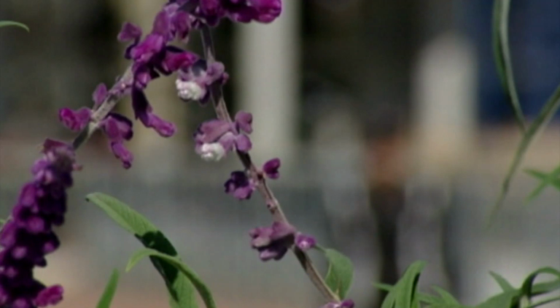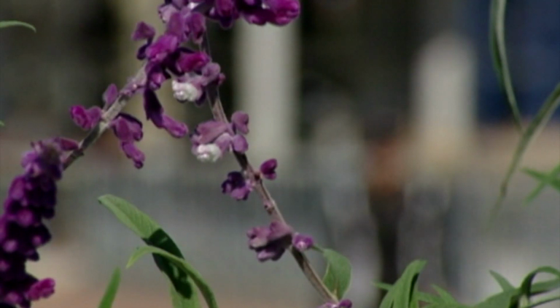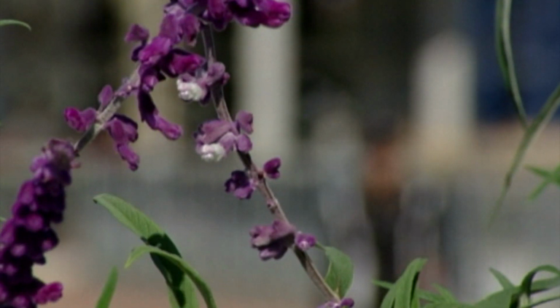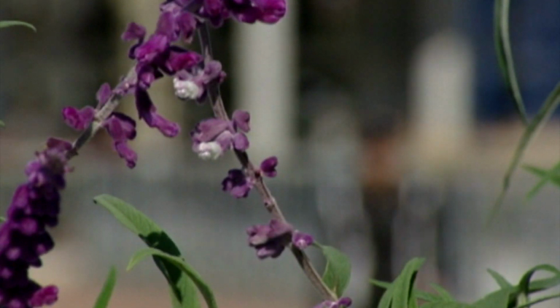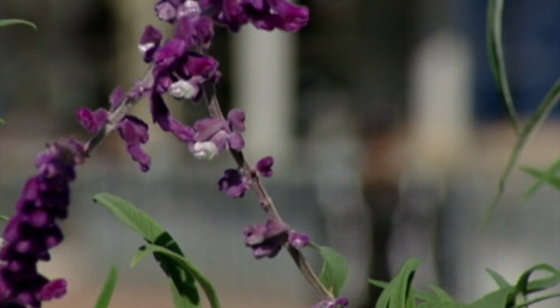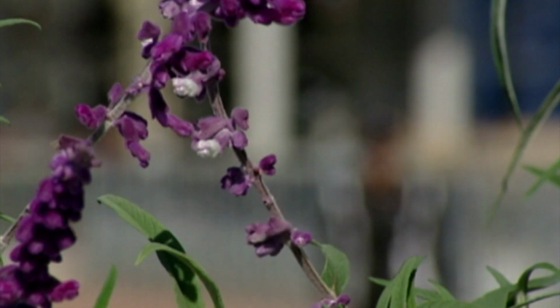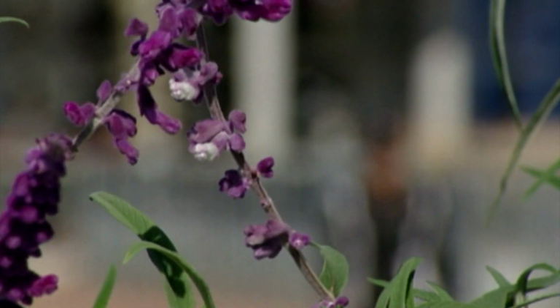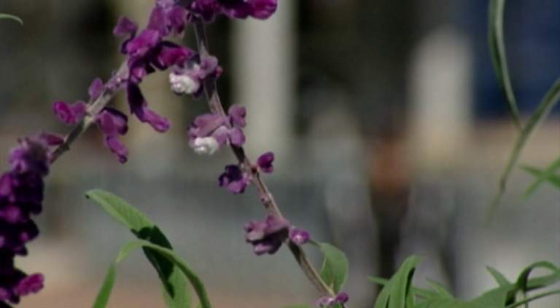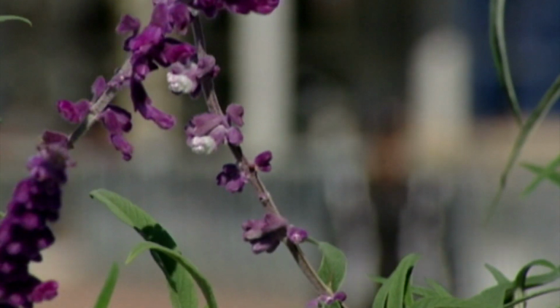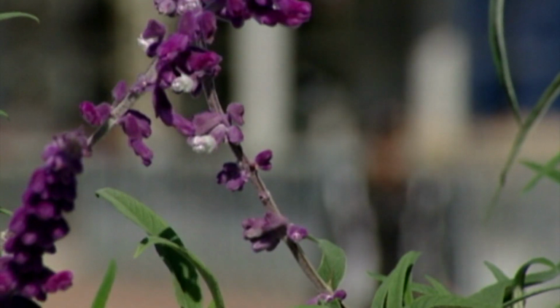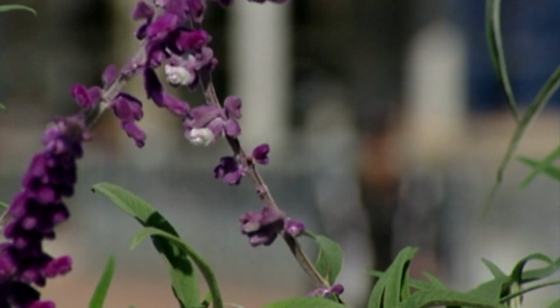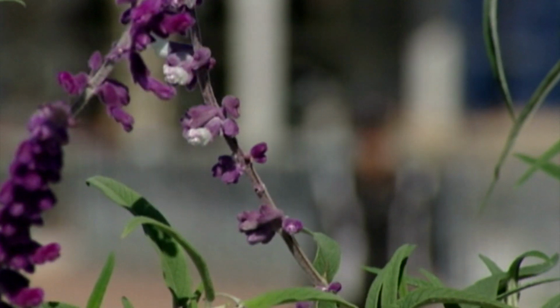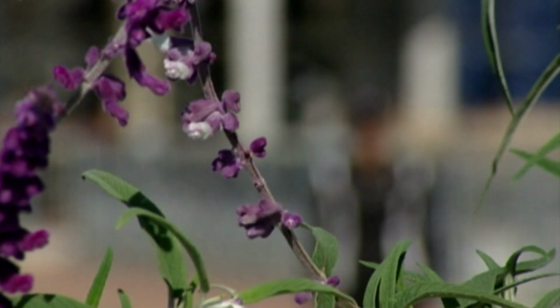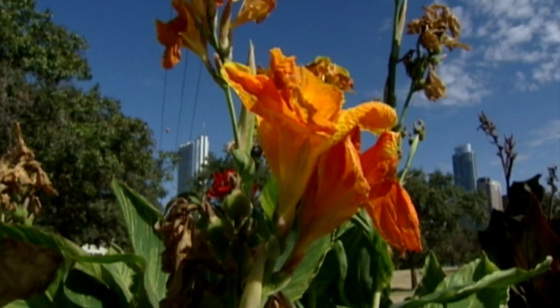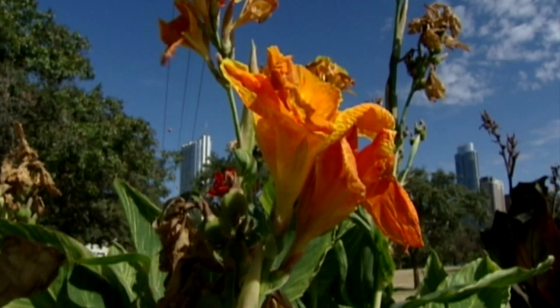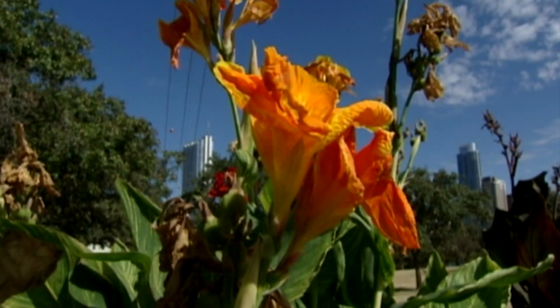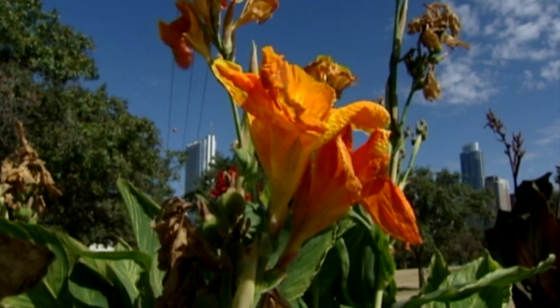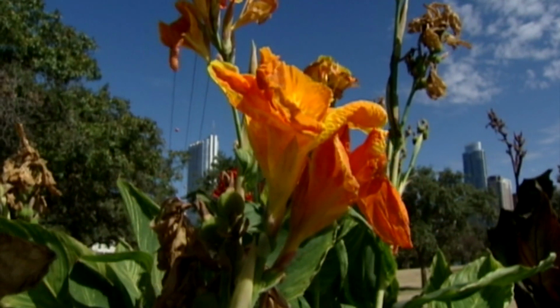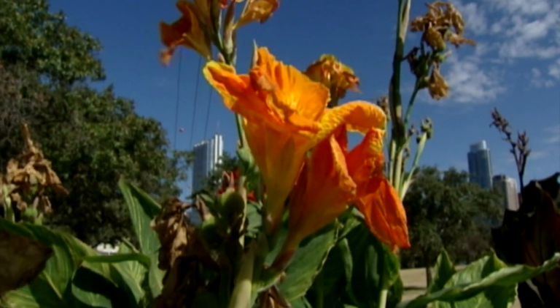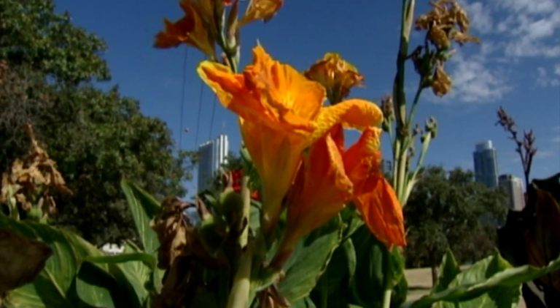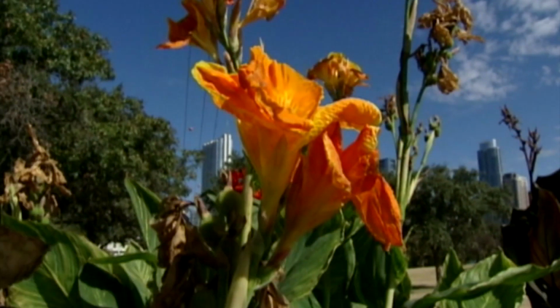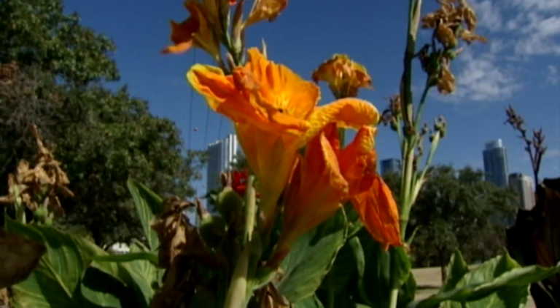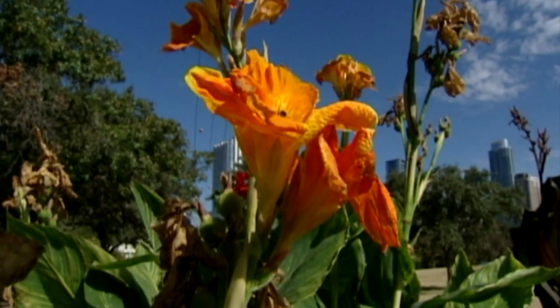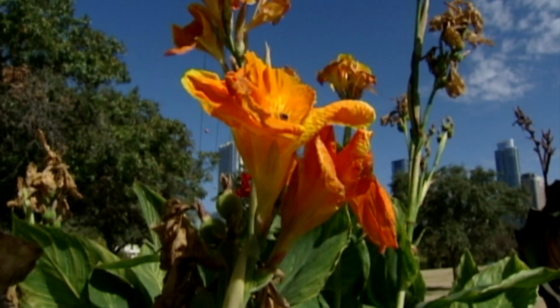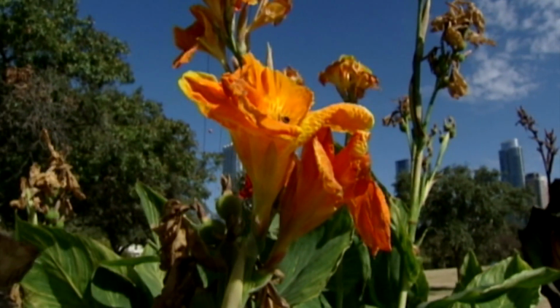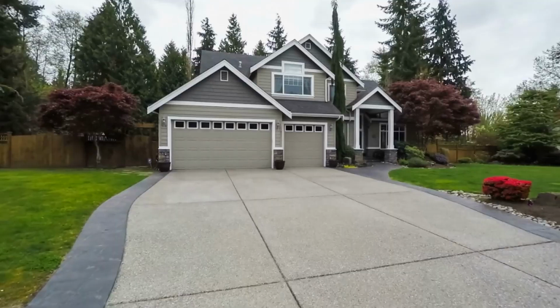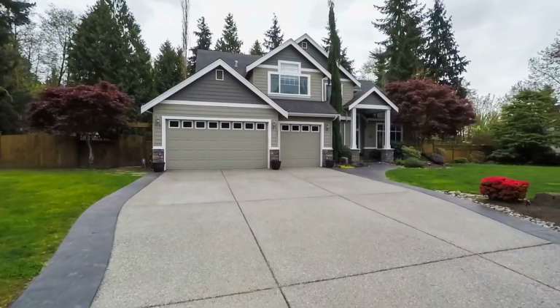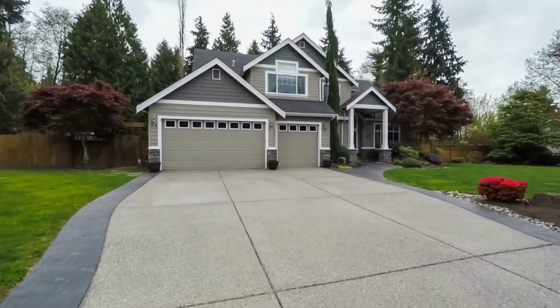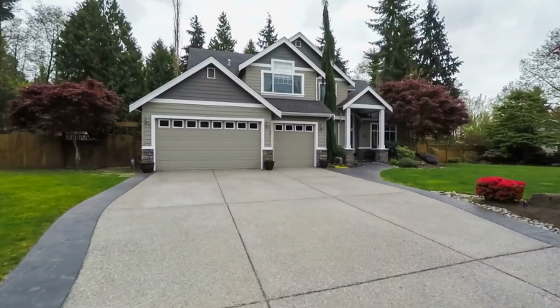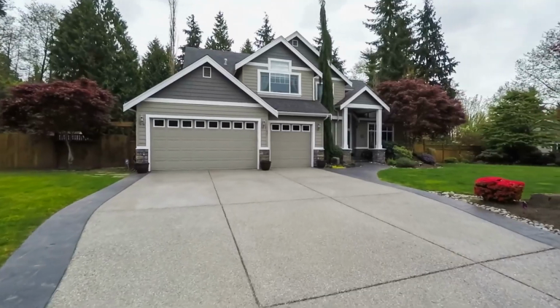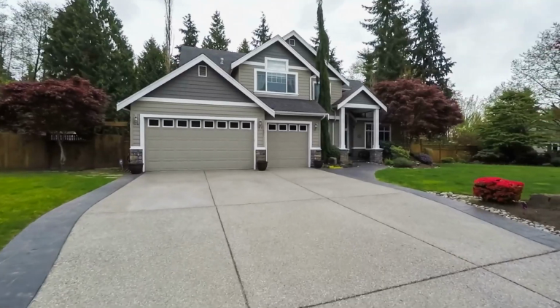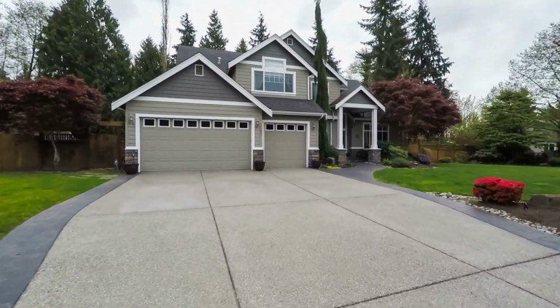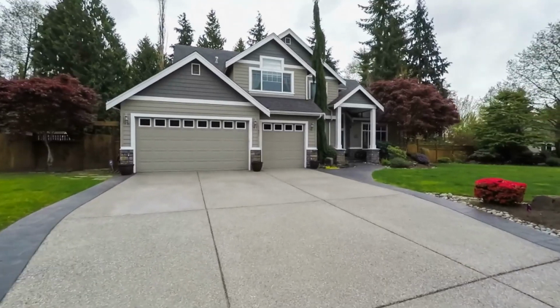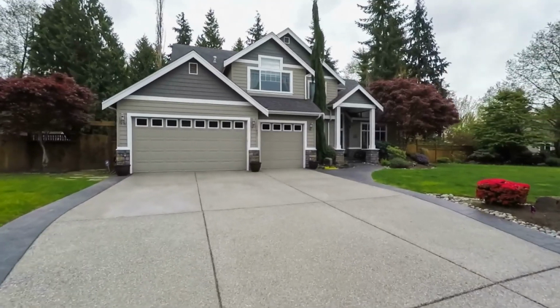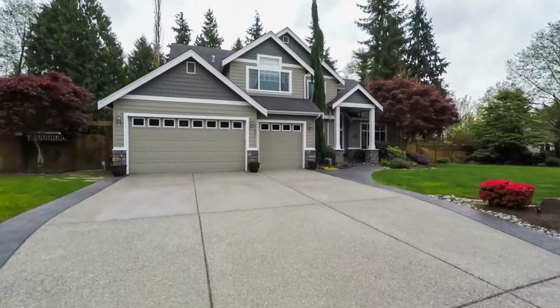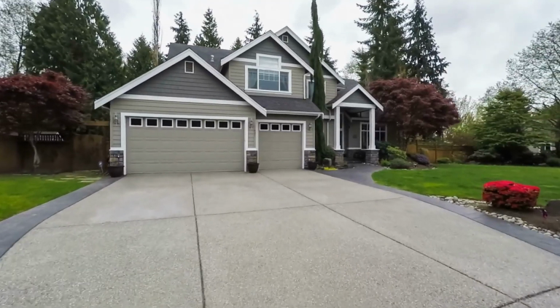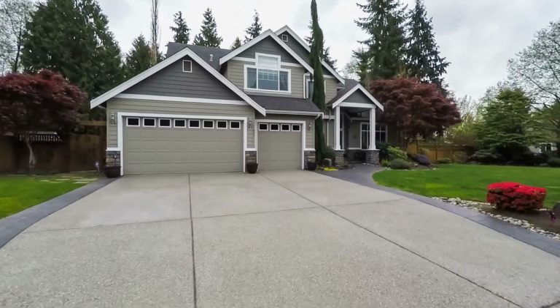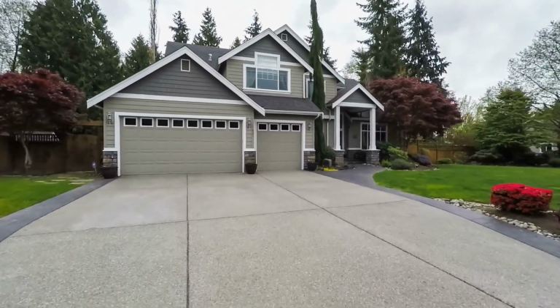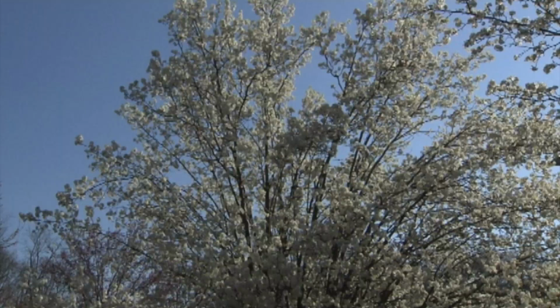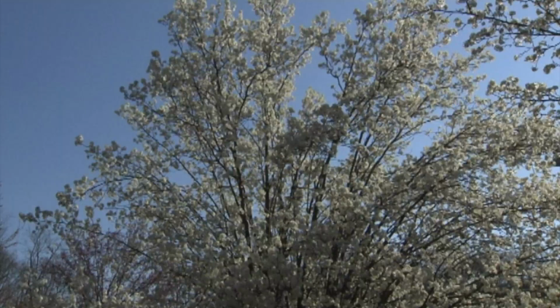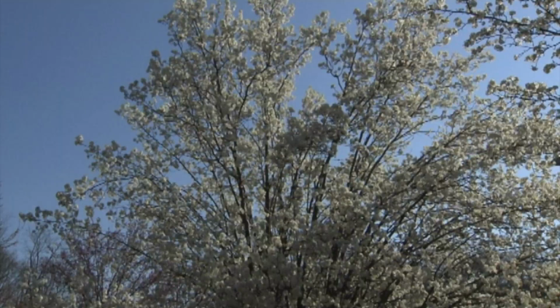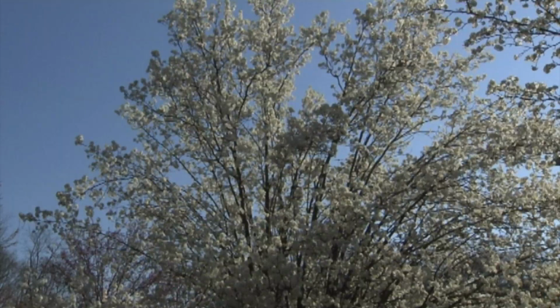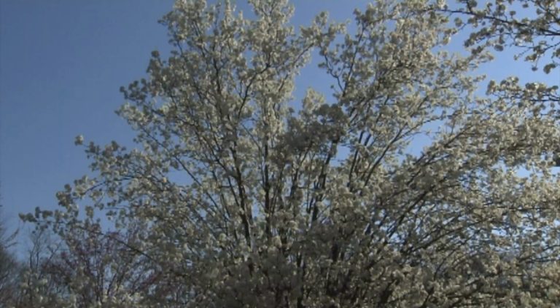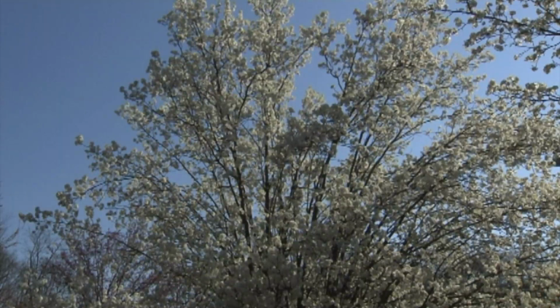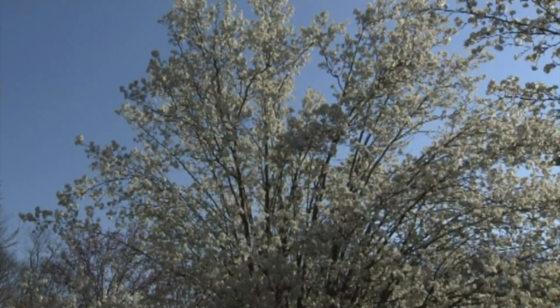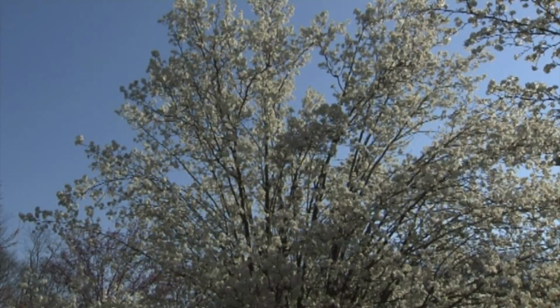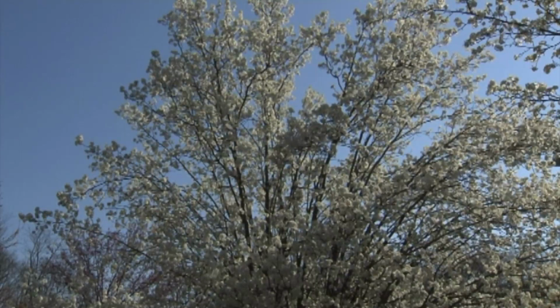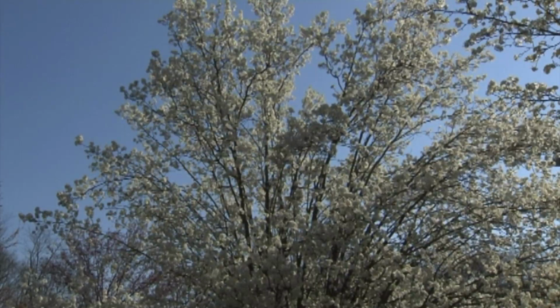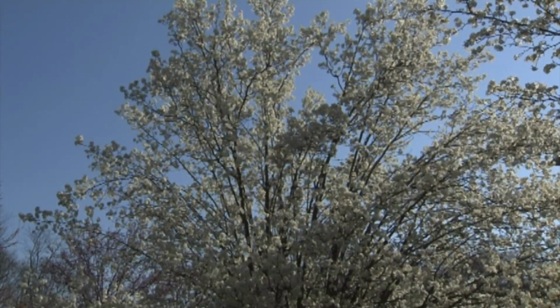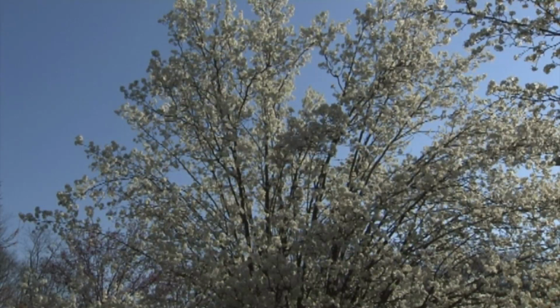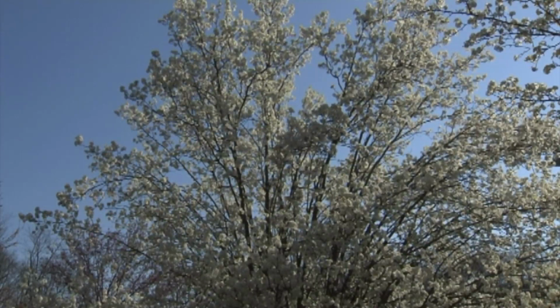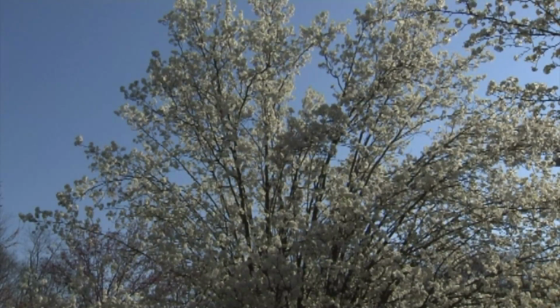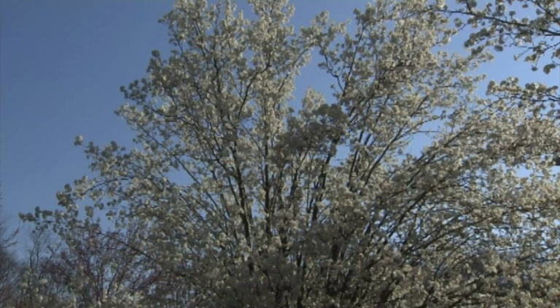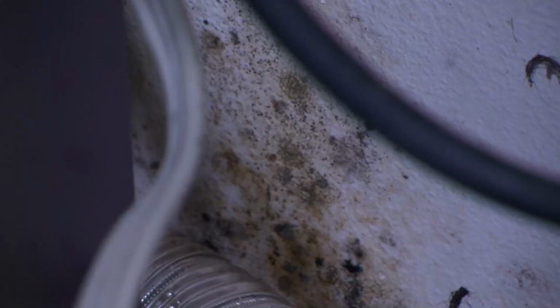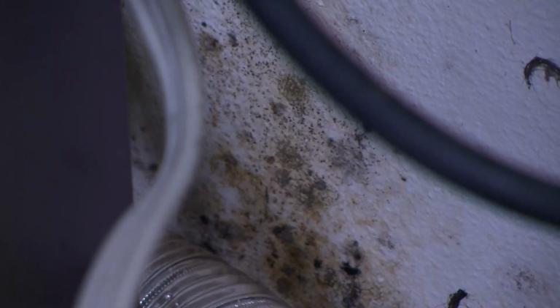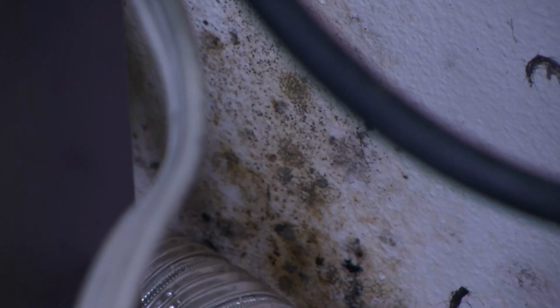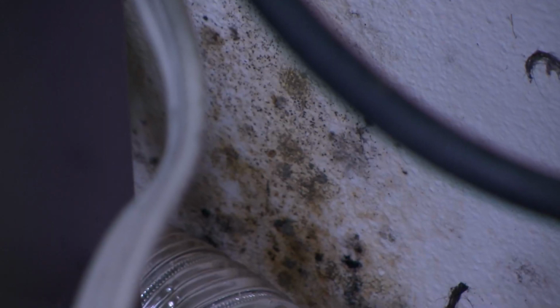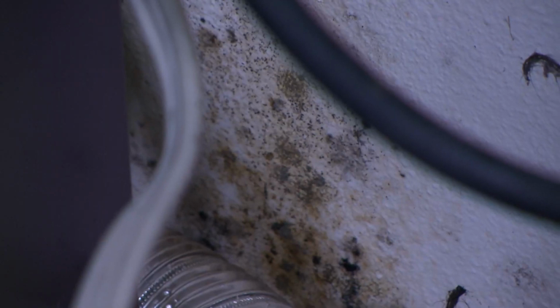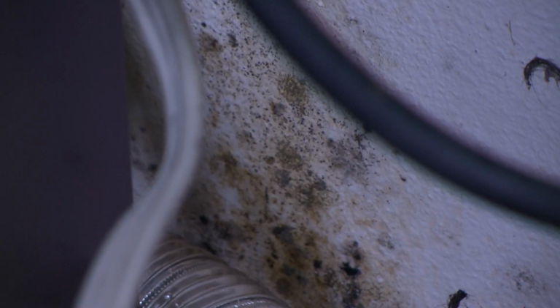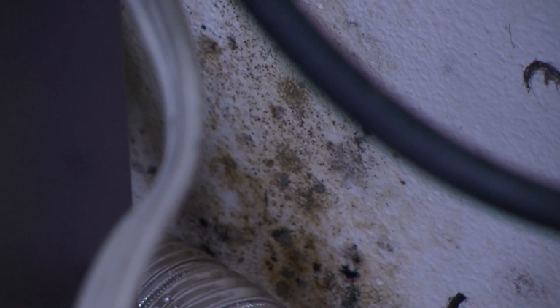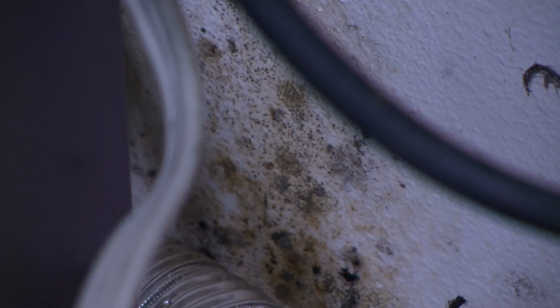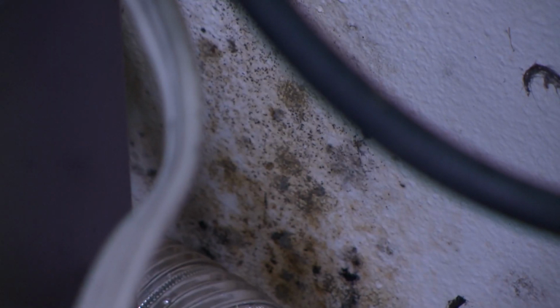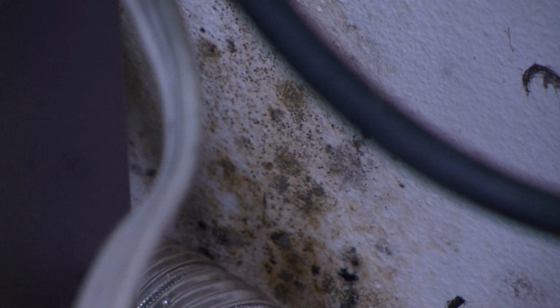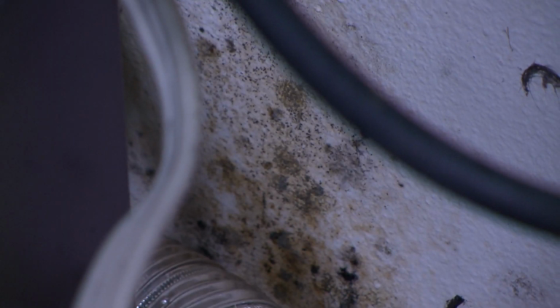It's everywhere. In our gardens. In our homes. Even in the air we breathe. Mold.